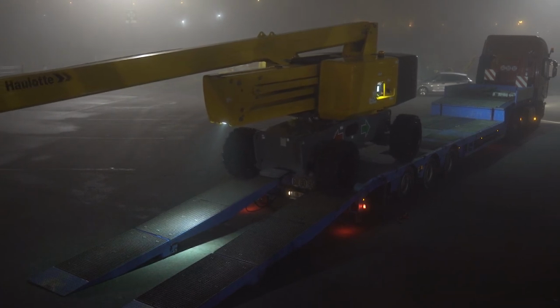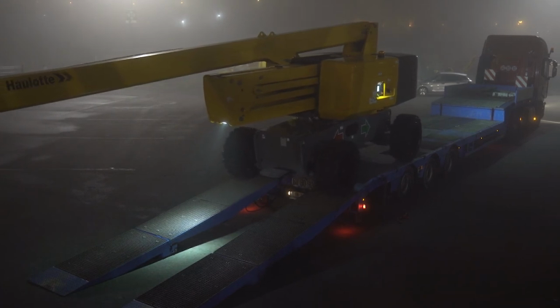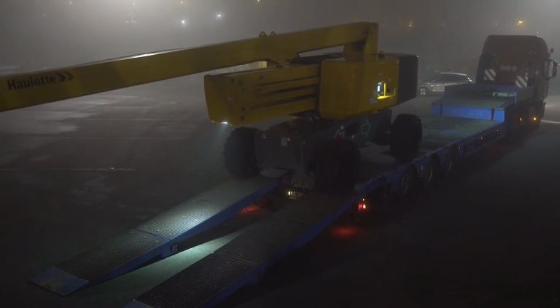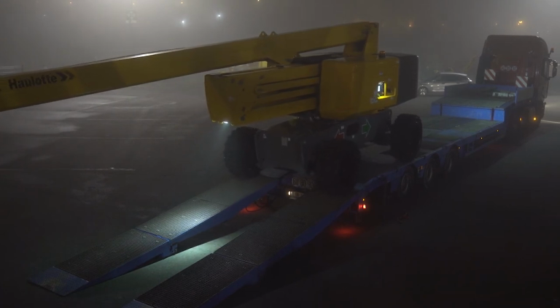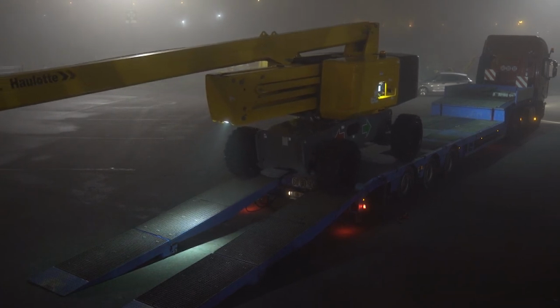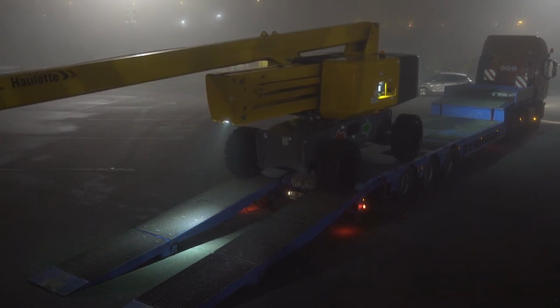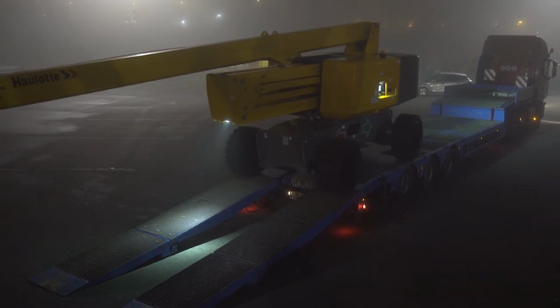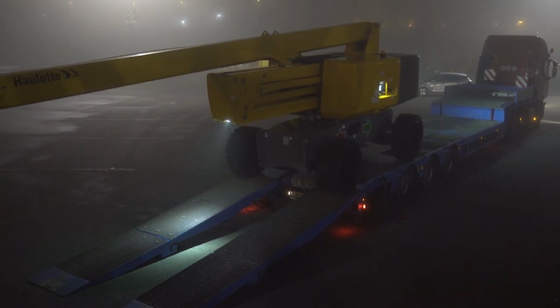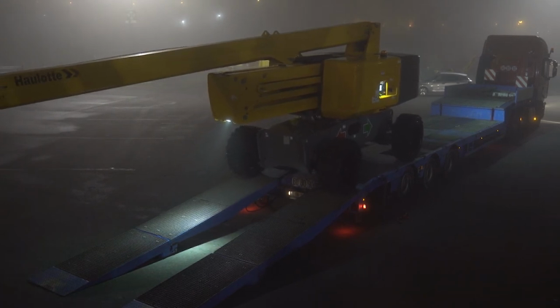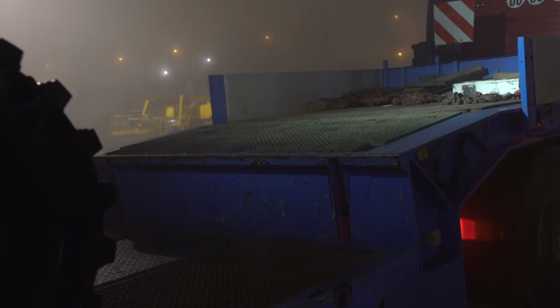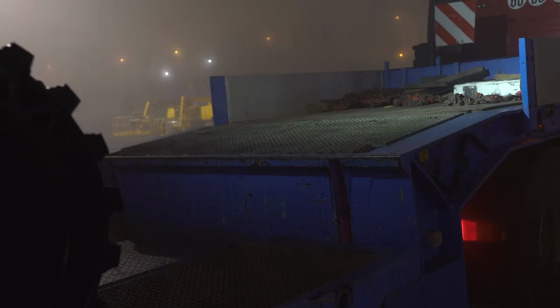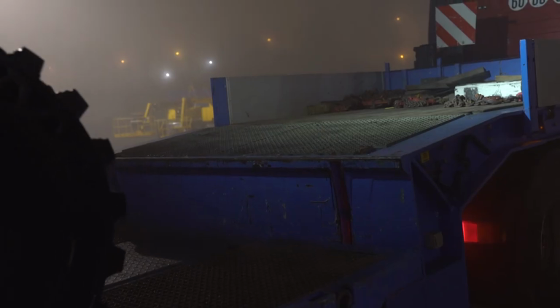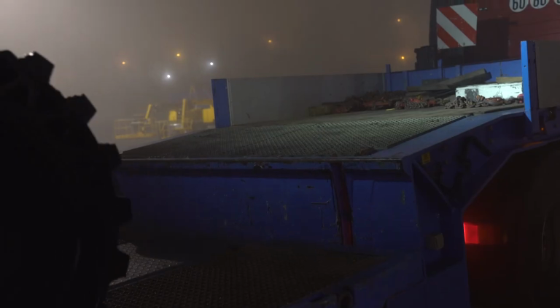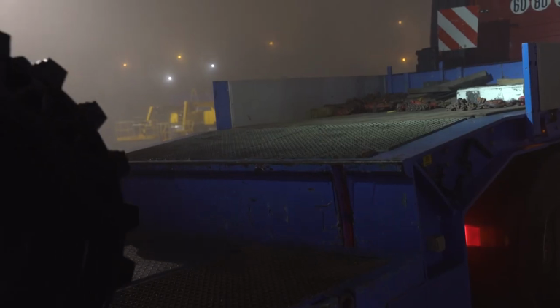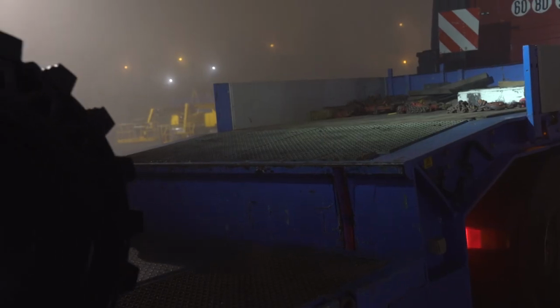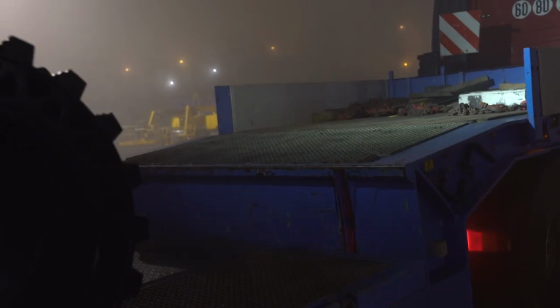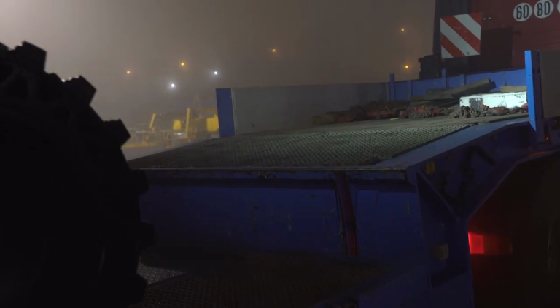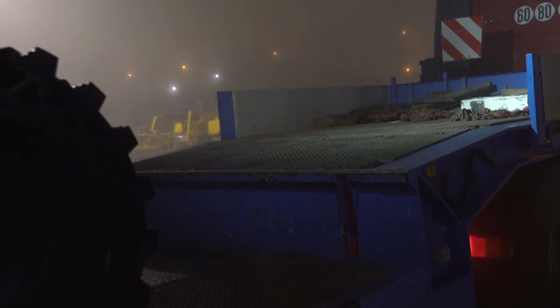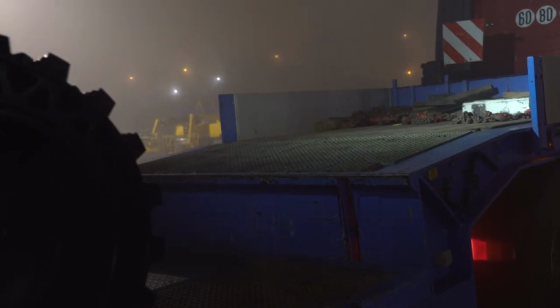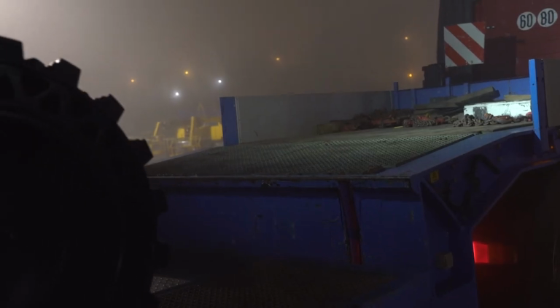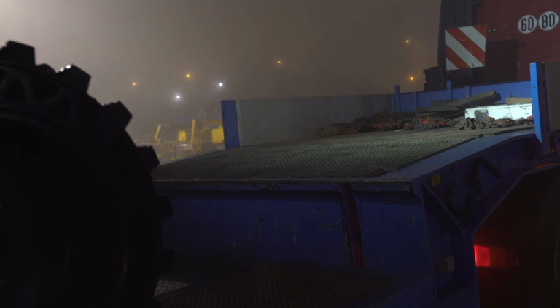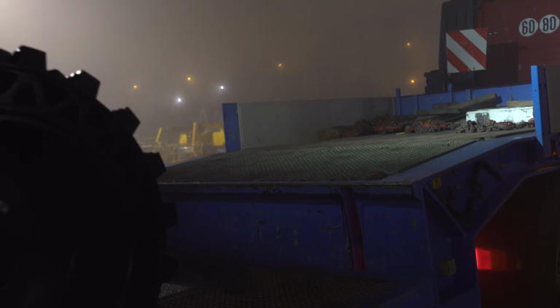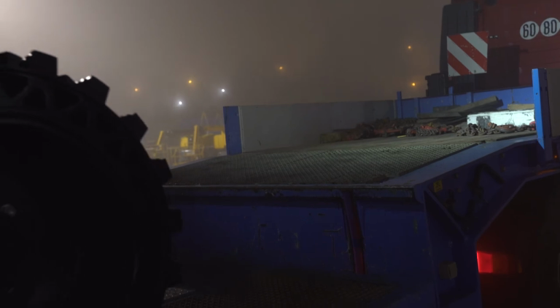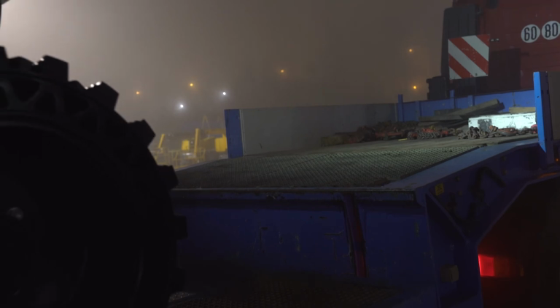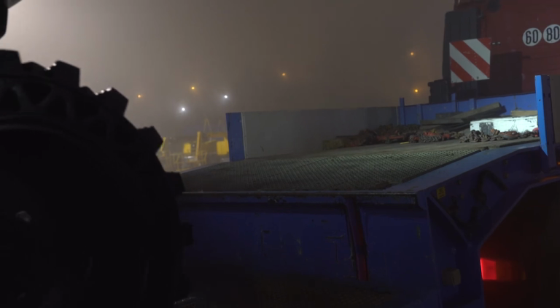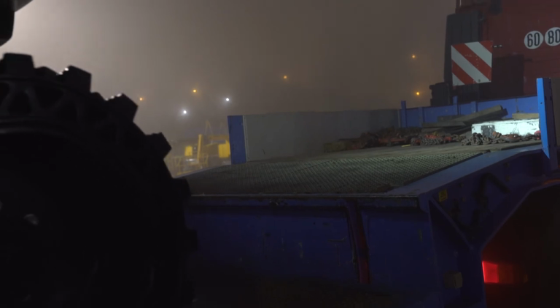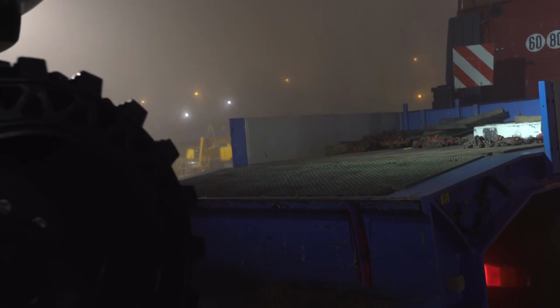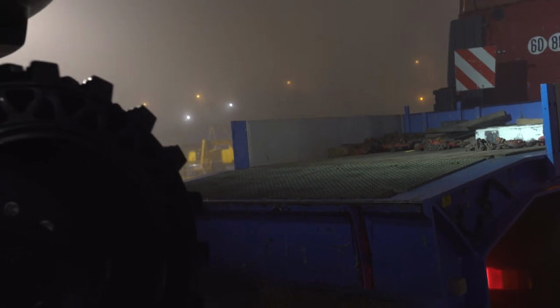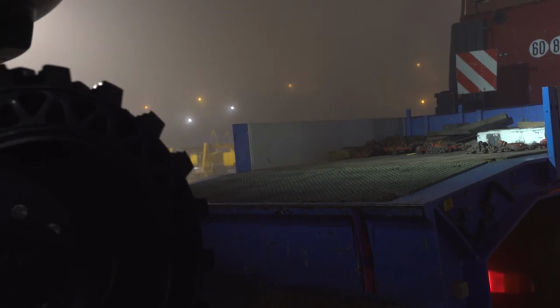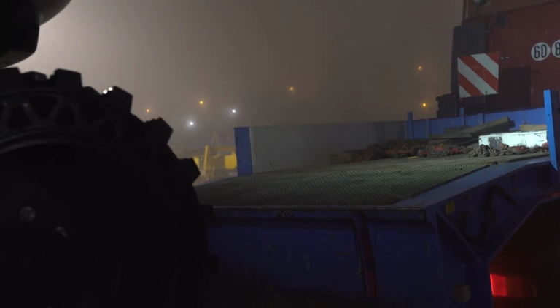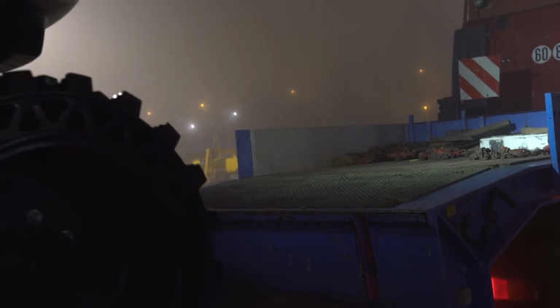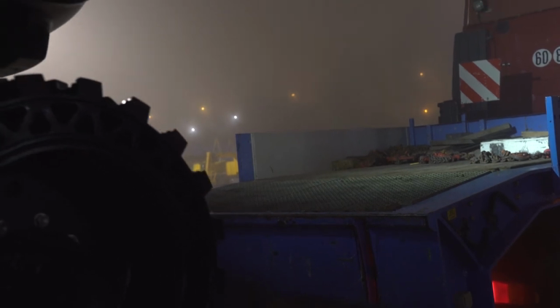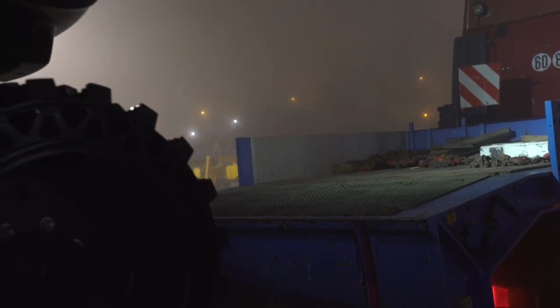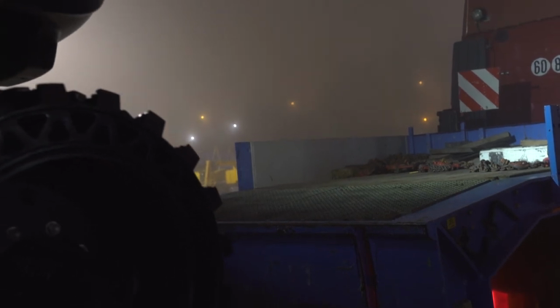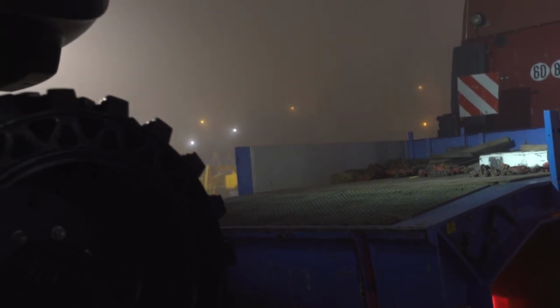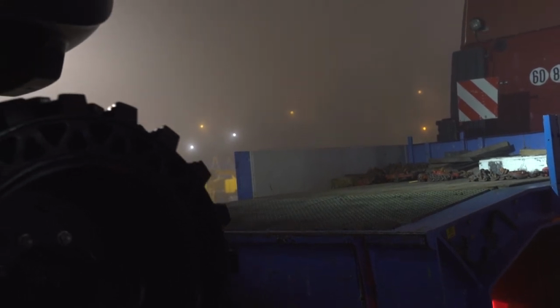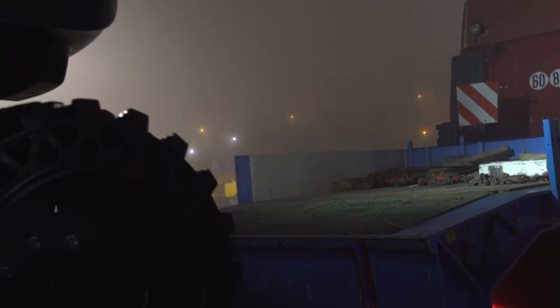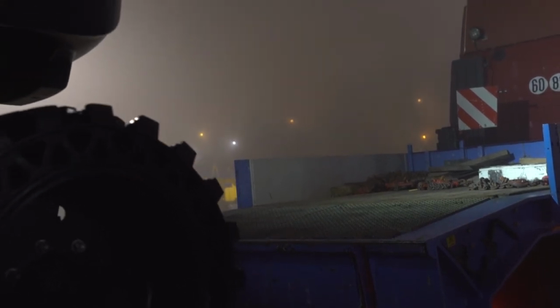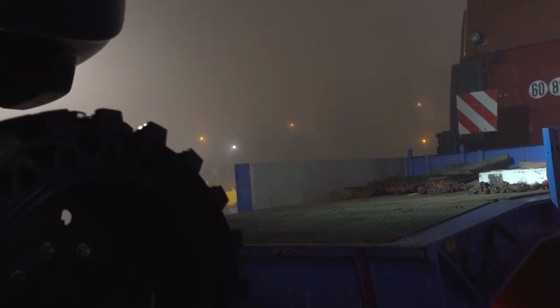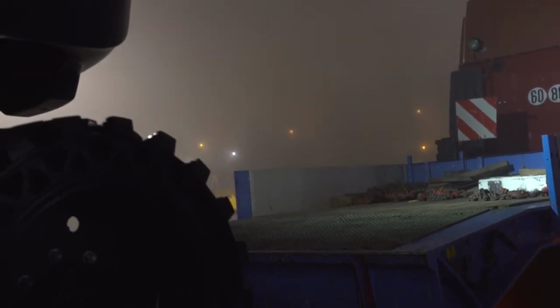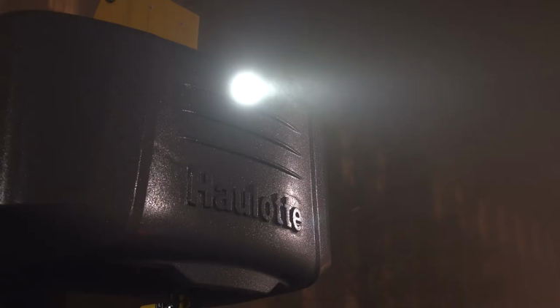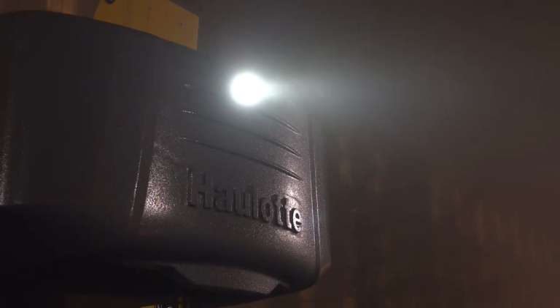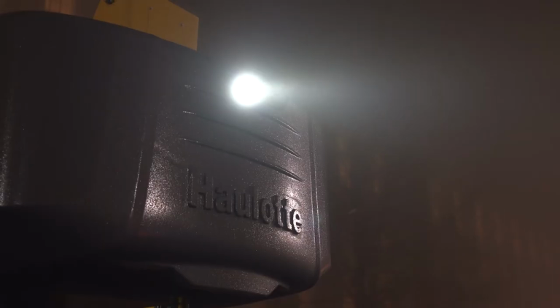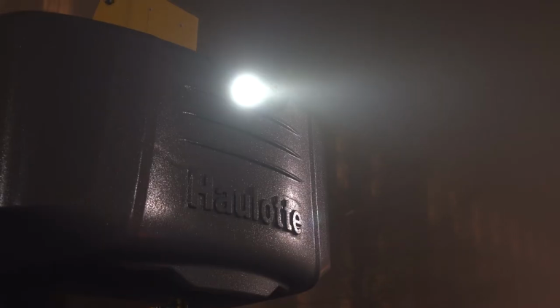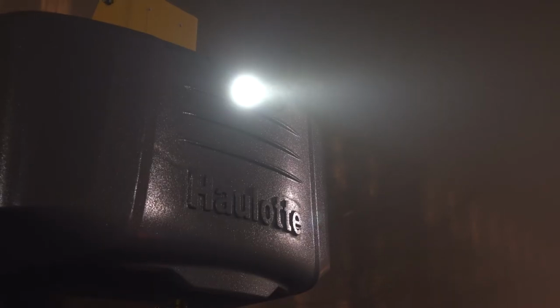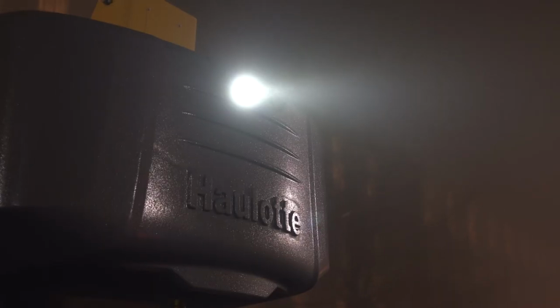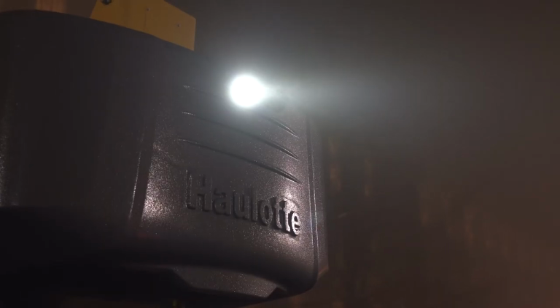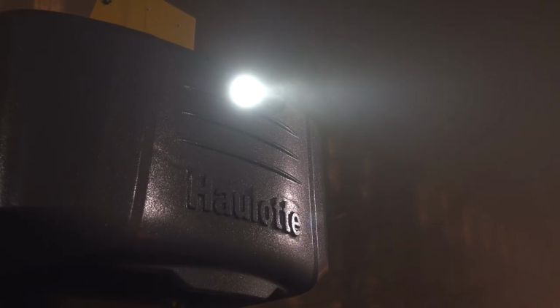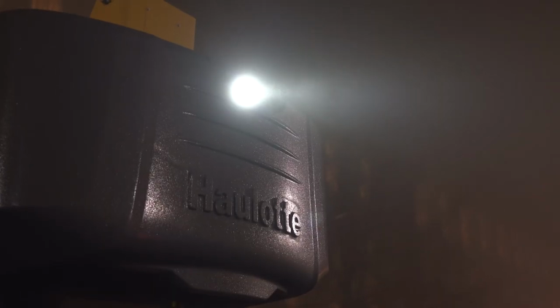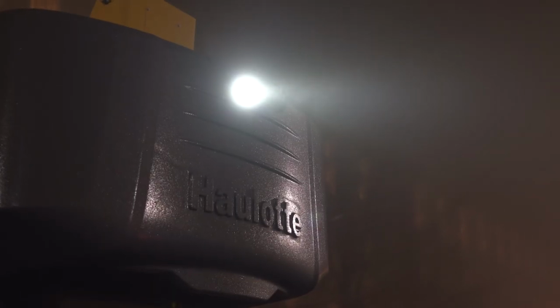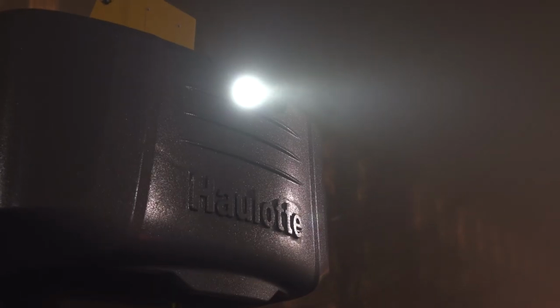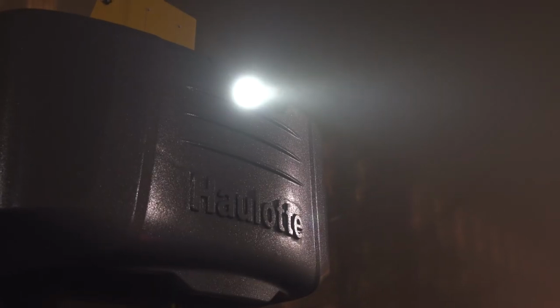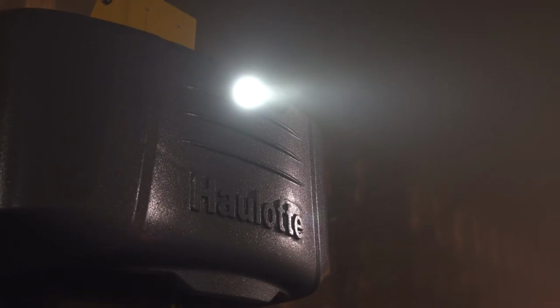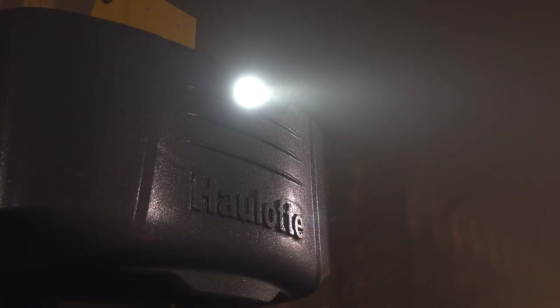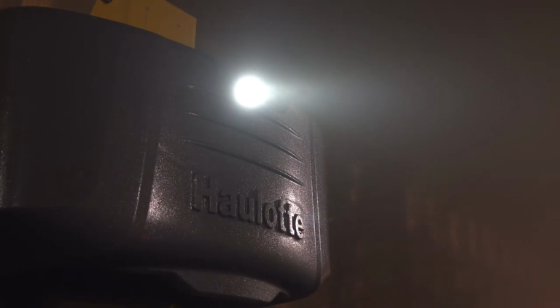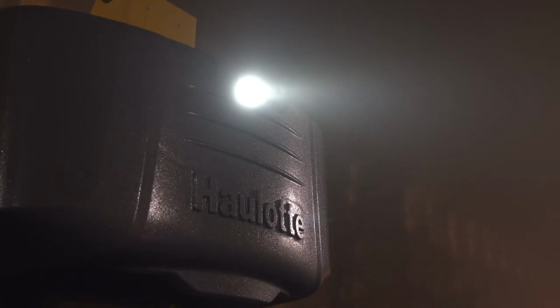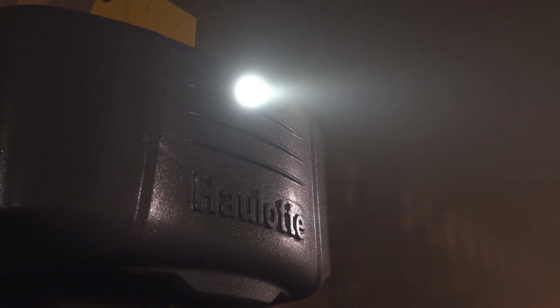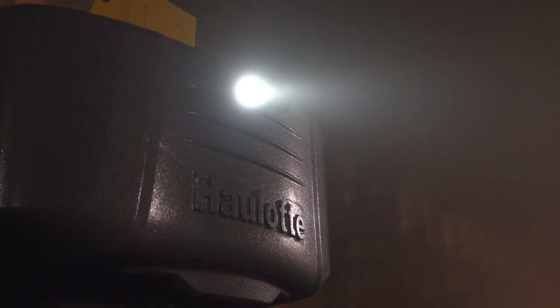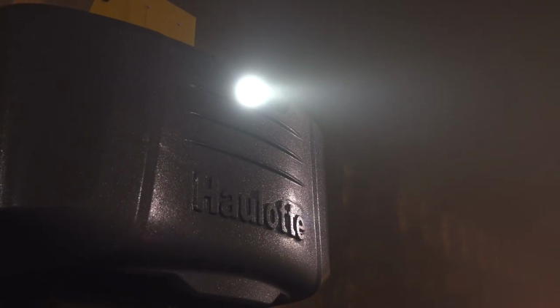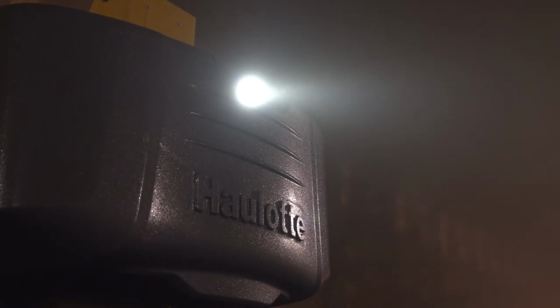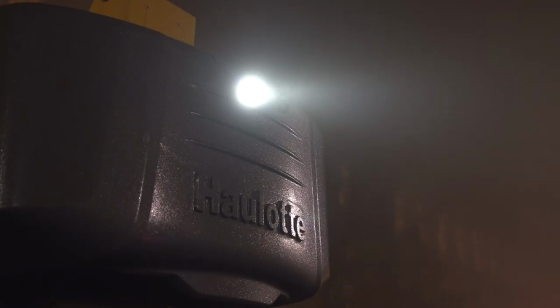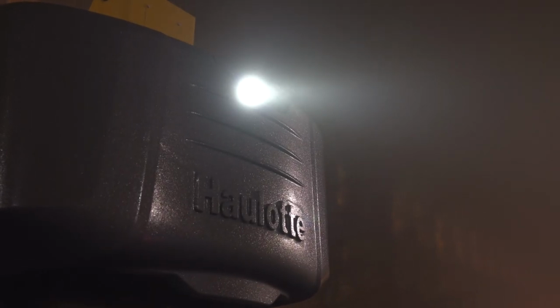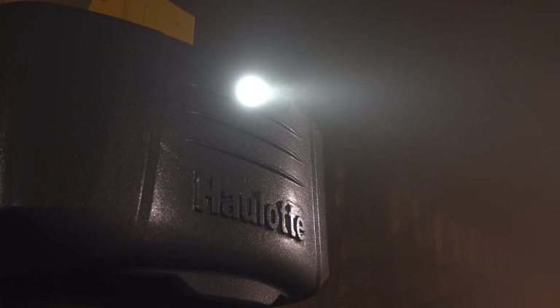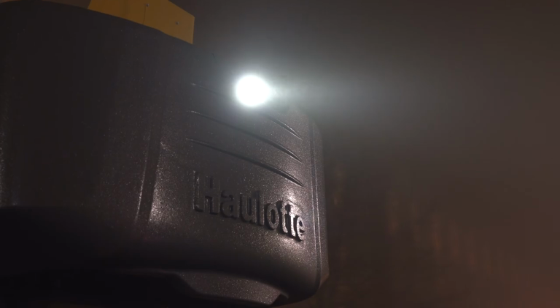The Haulotte Active Lighting System is an essential feature, guaranteeing the driver's safety during loading or unloading operations.